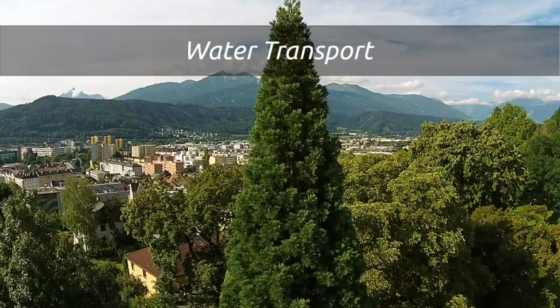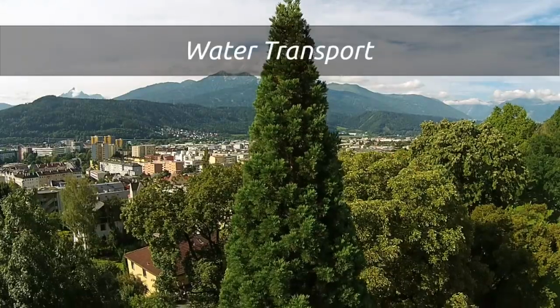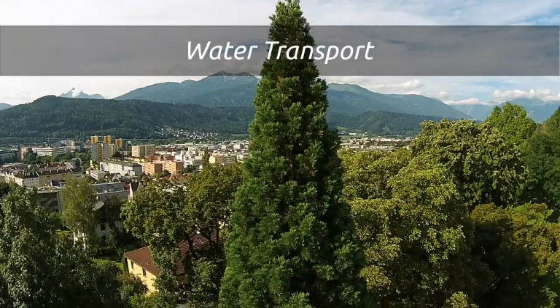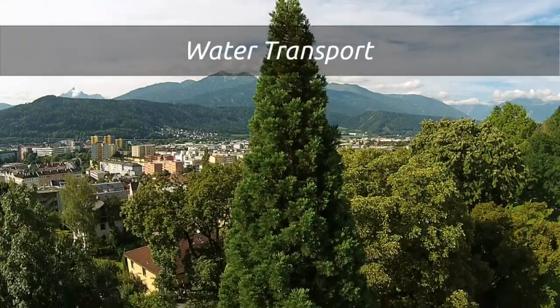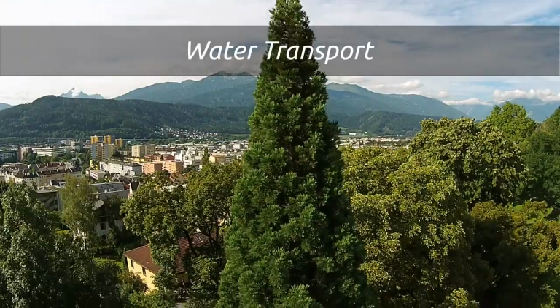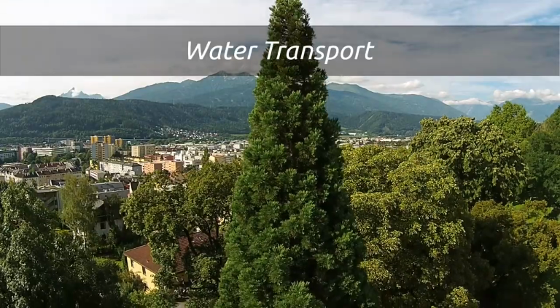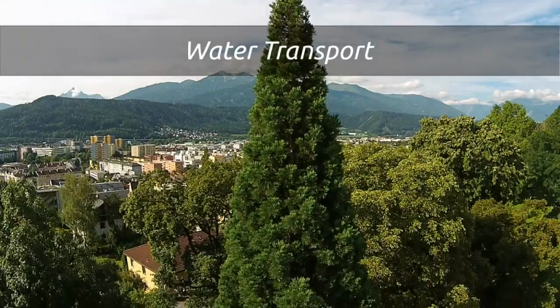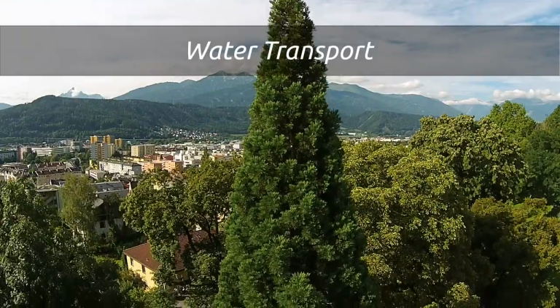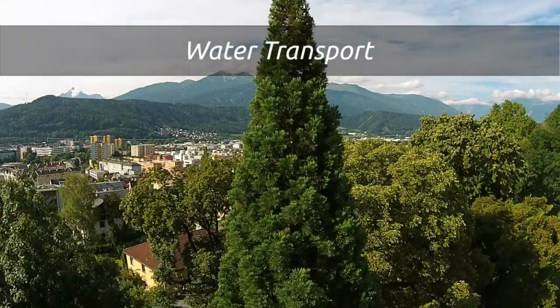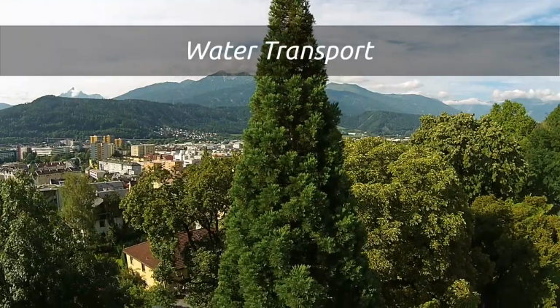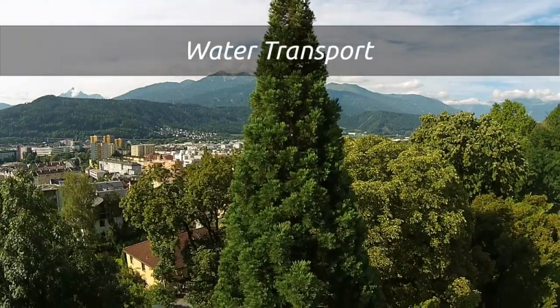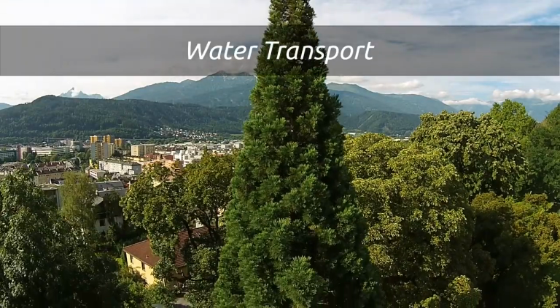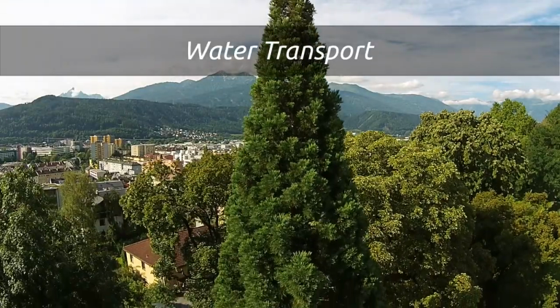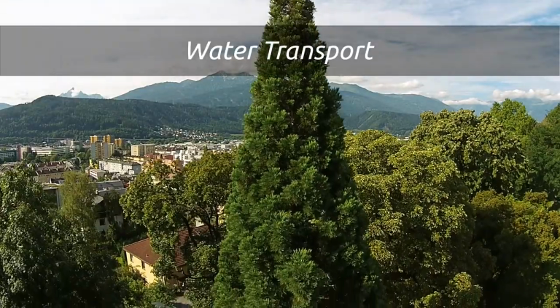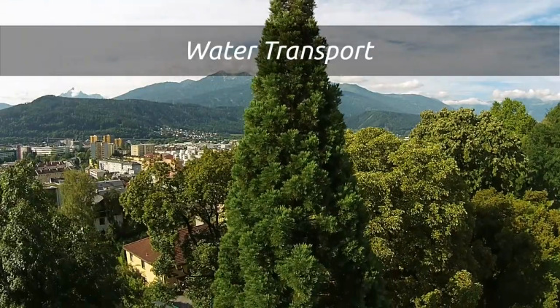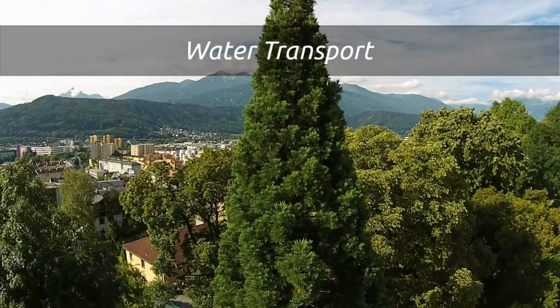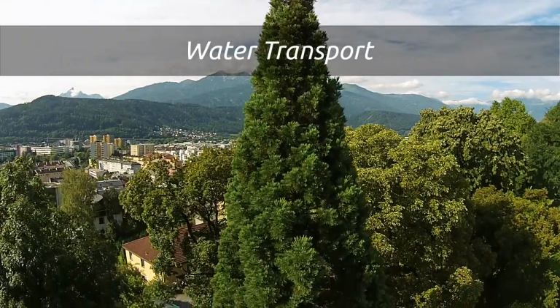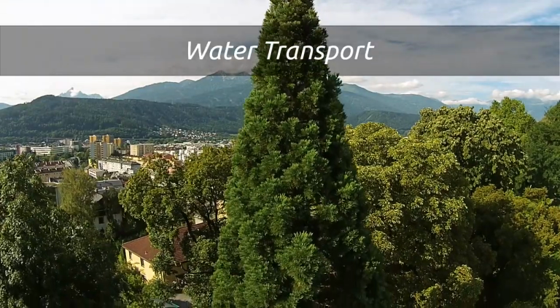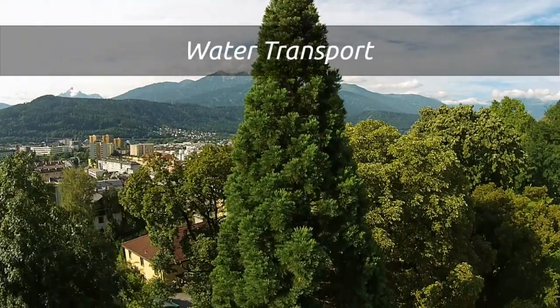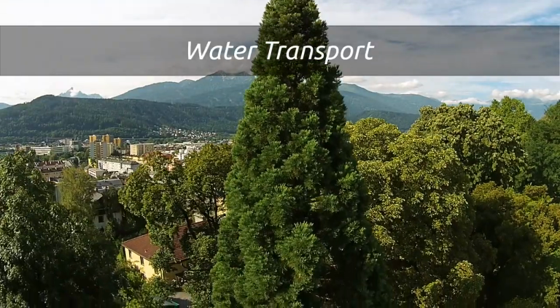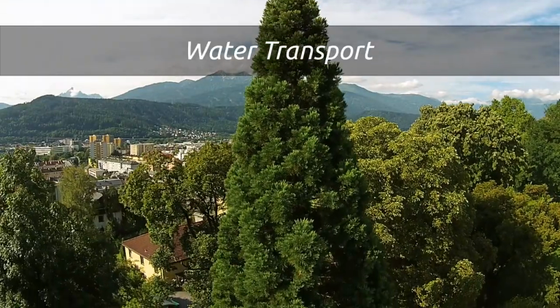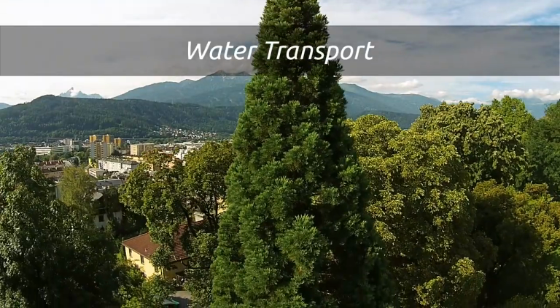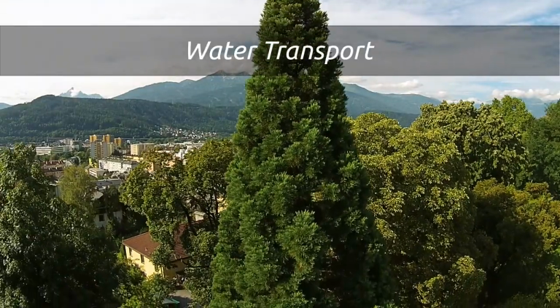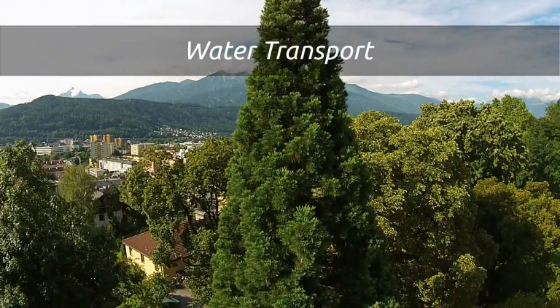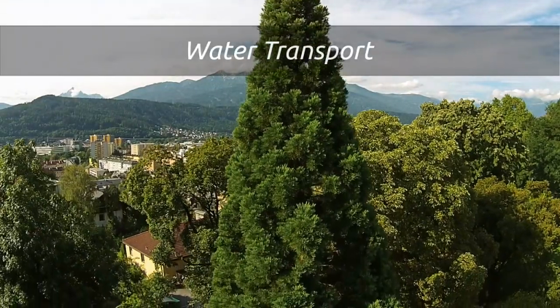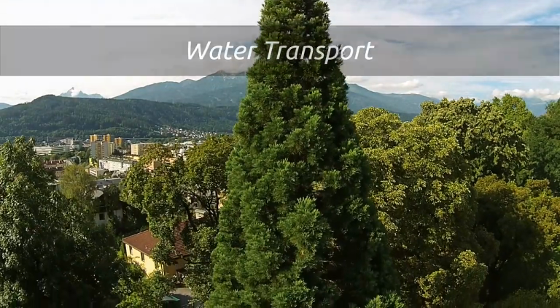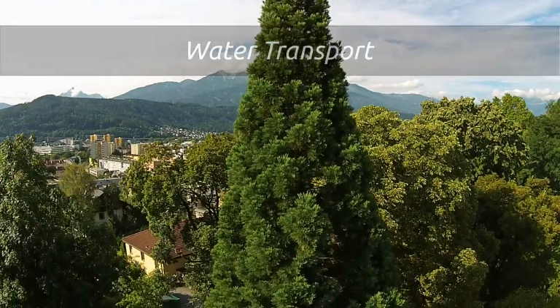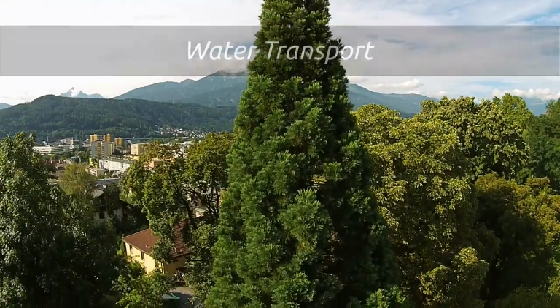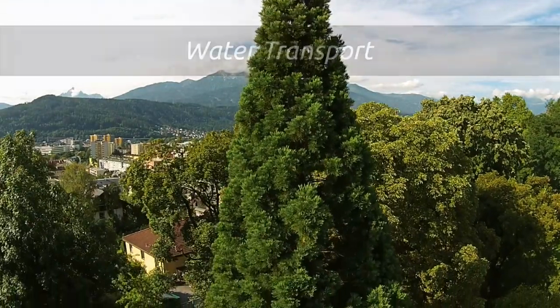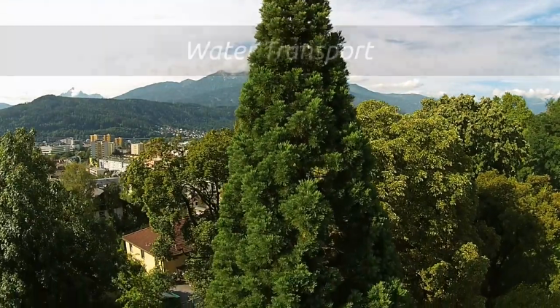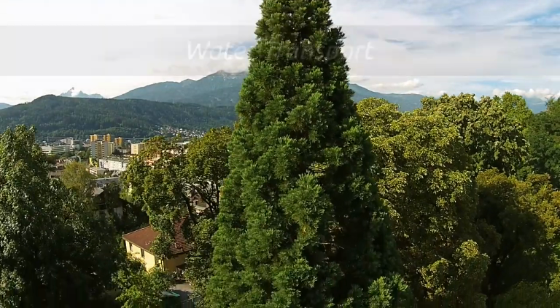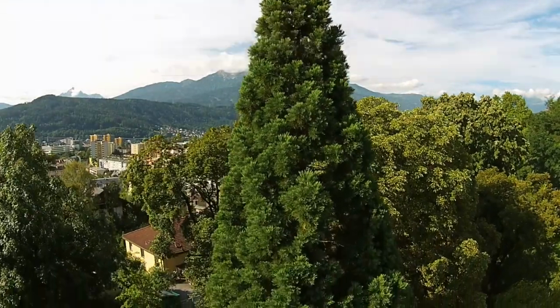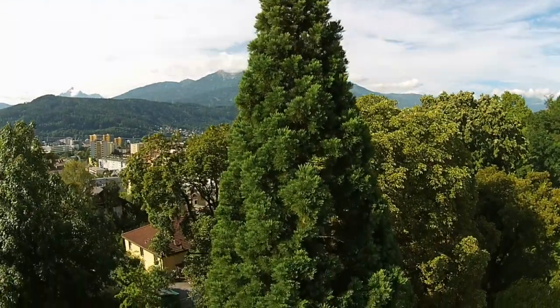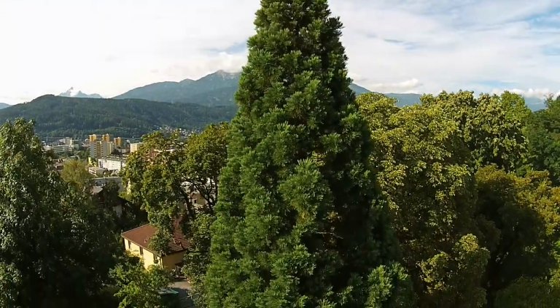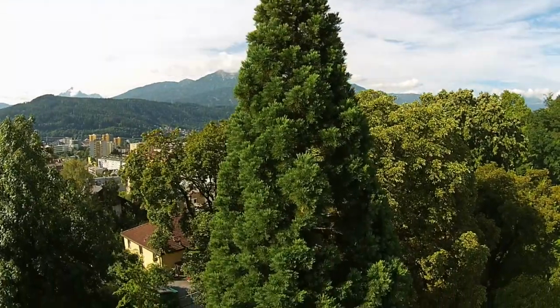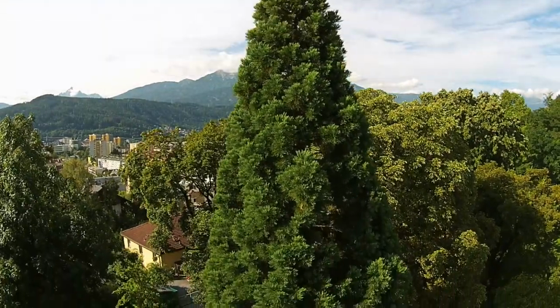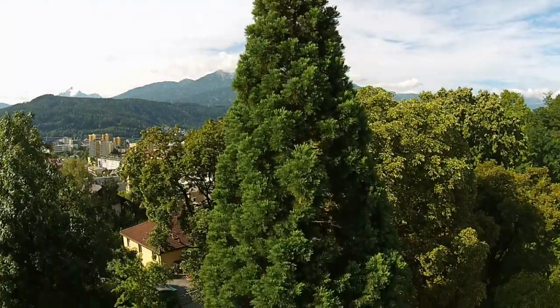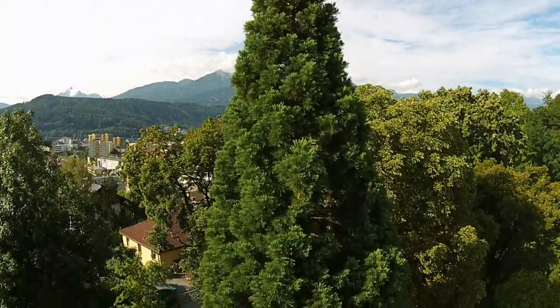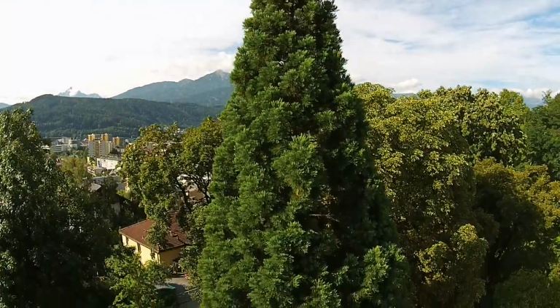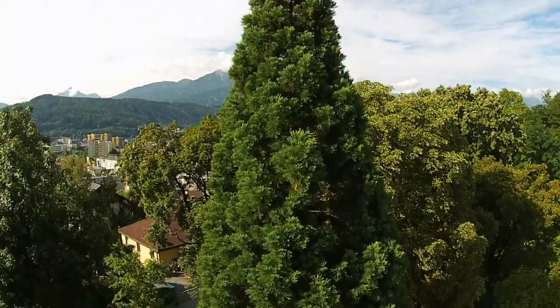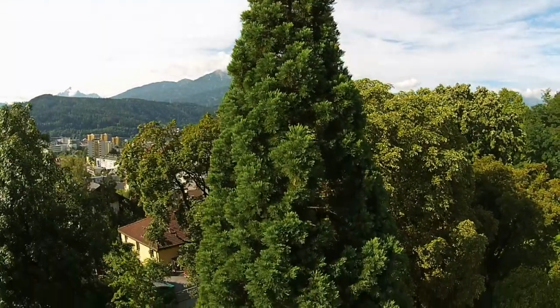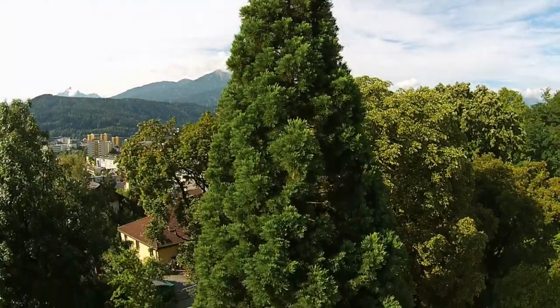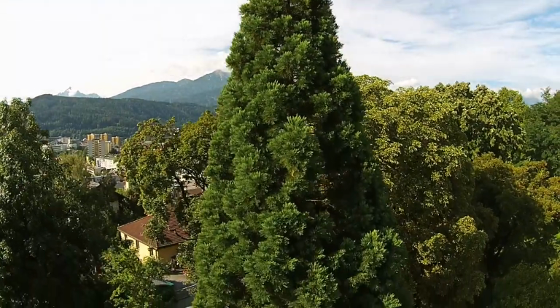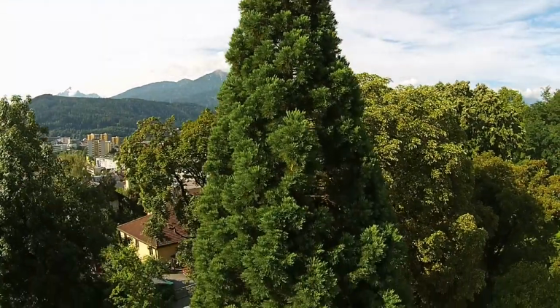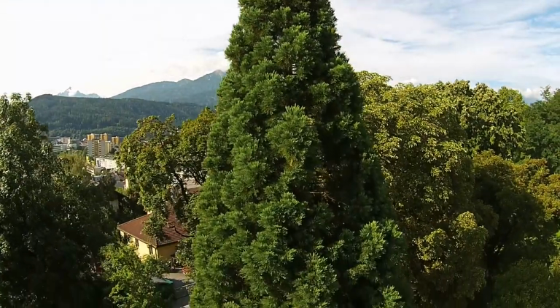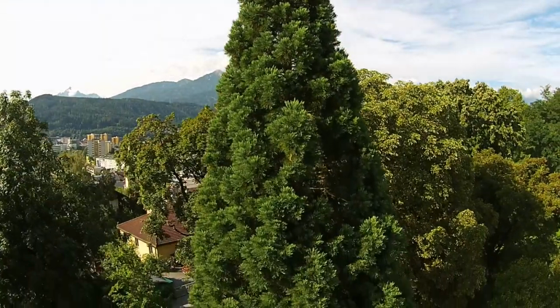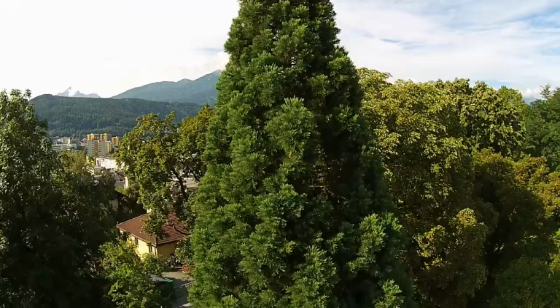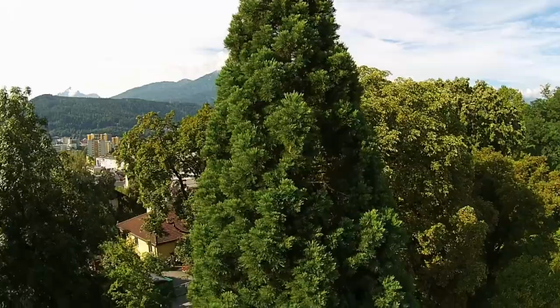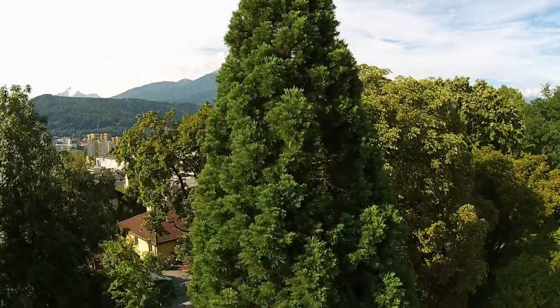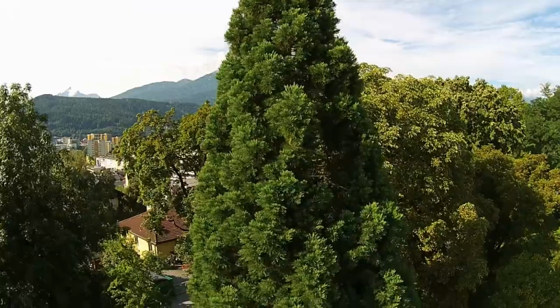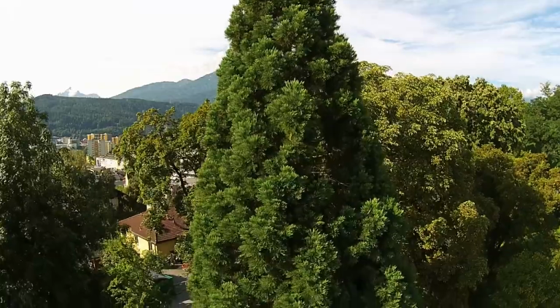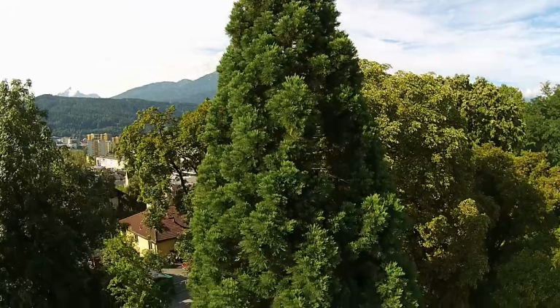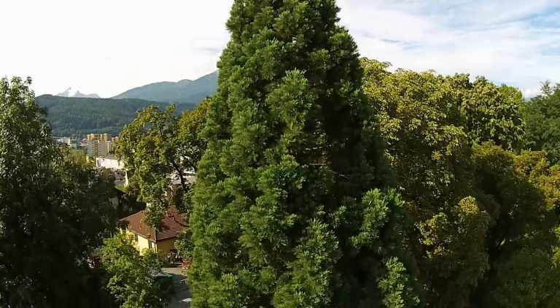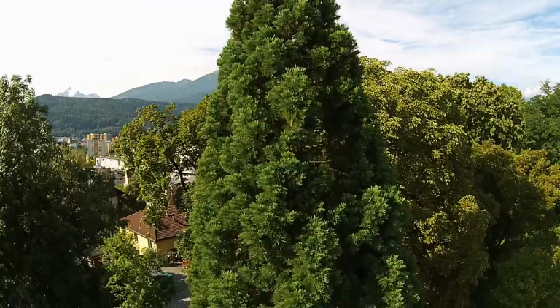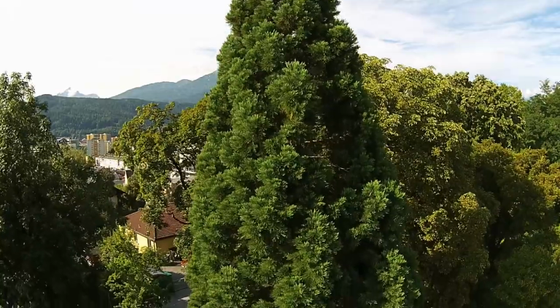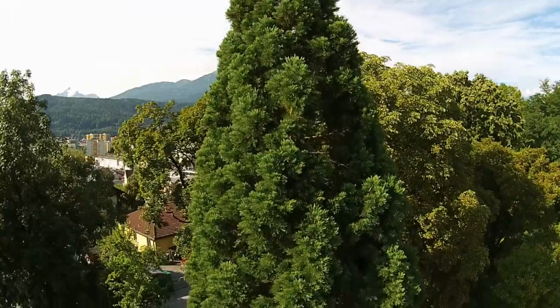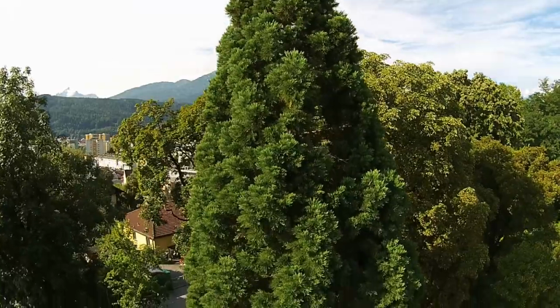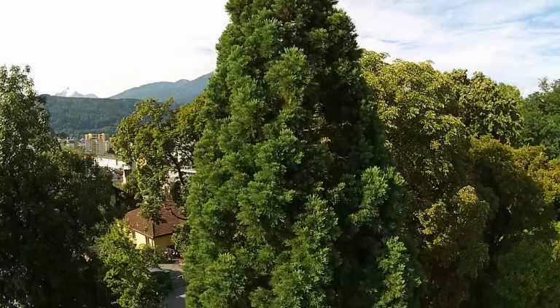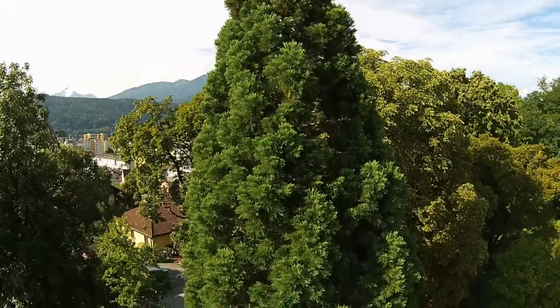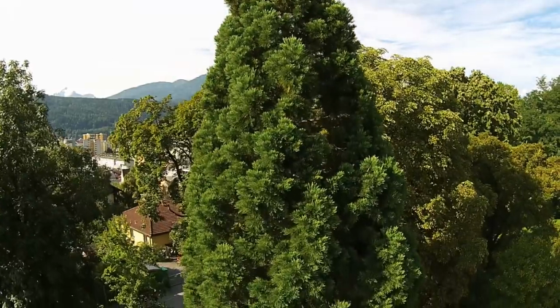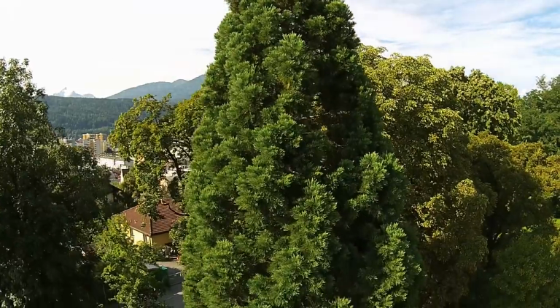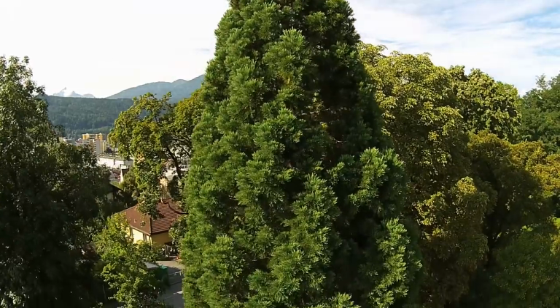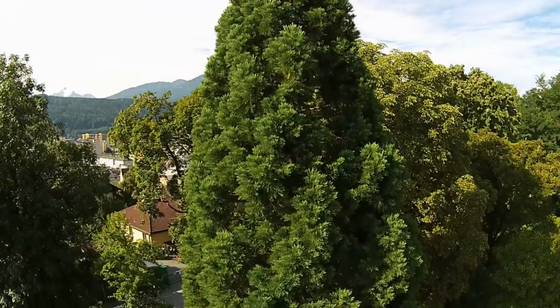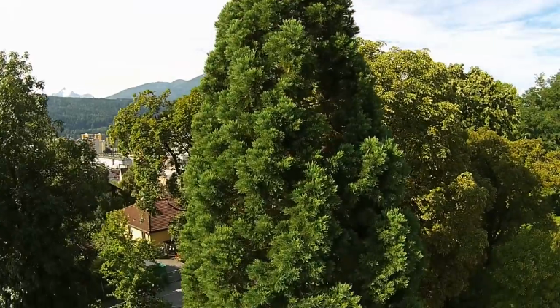Wow! What a huge tree! Yes, and think about all the water that has to be lifted from its roots to the leaves.